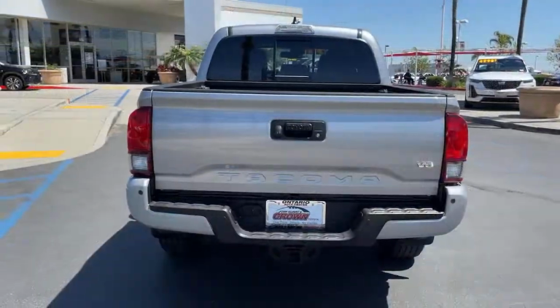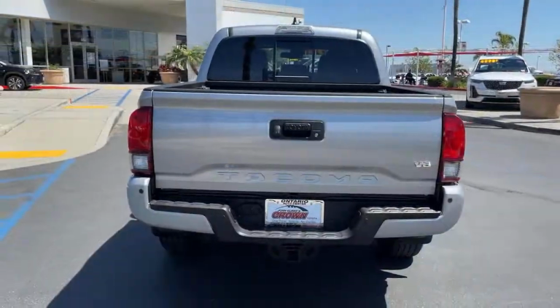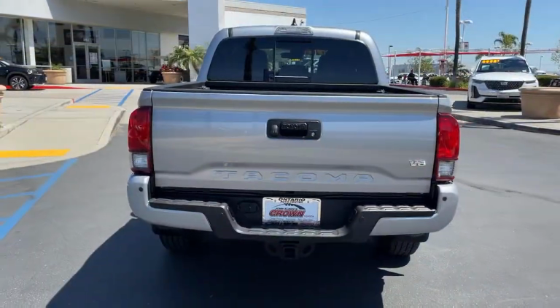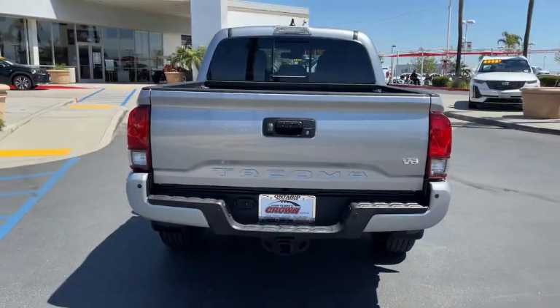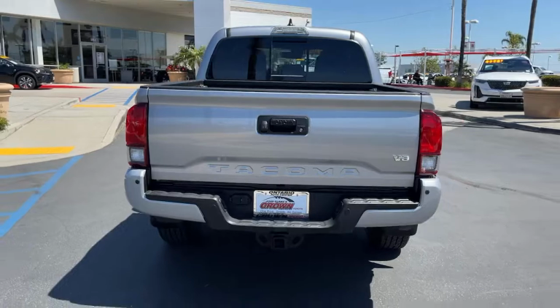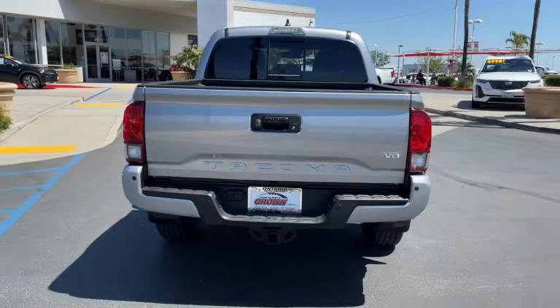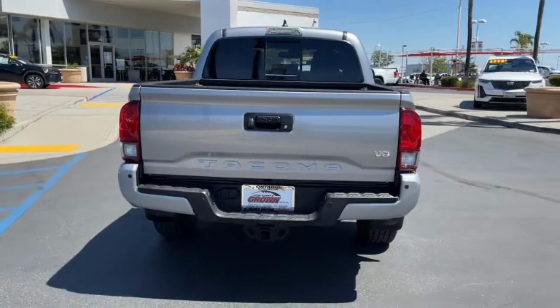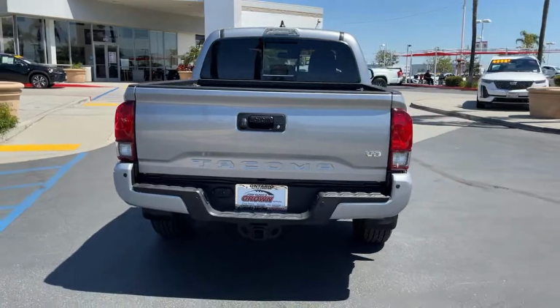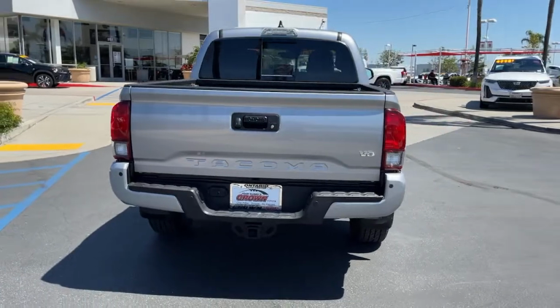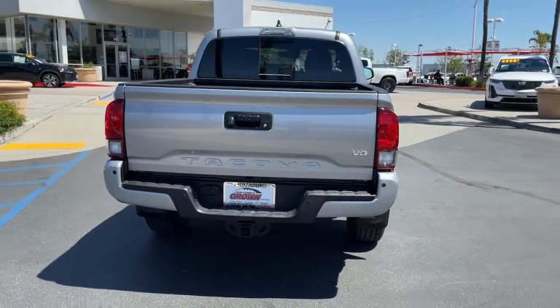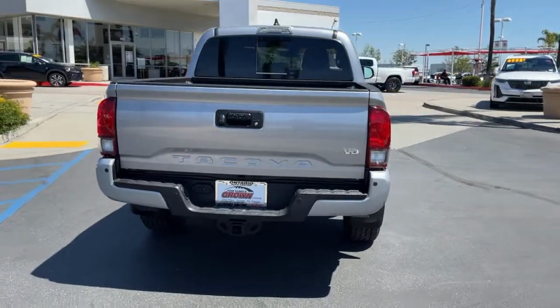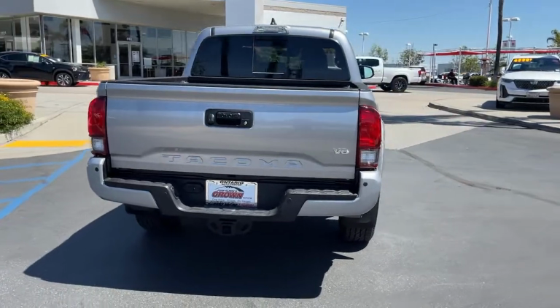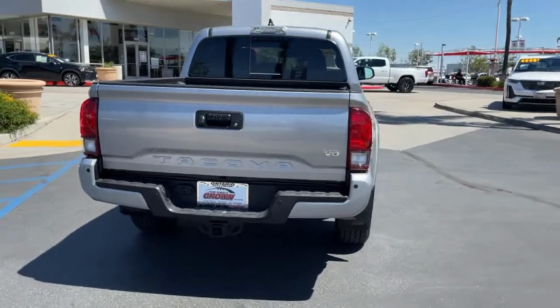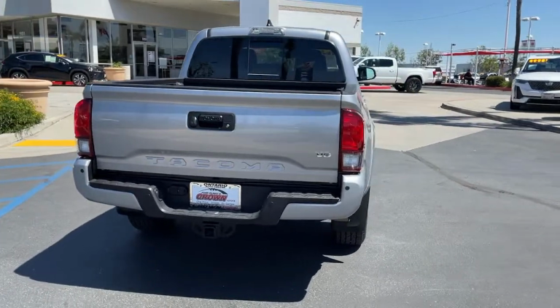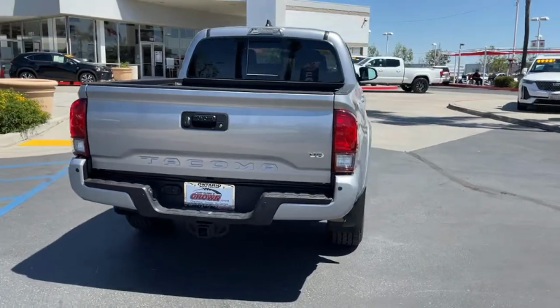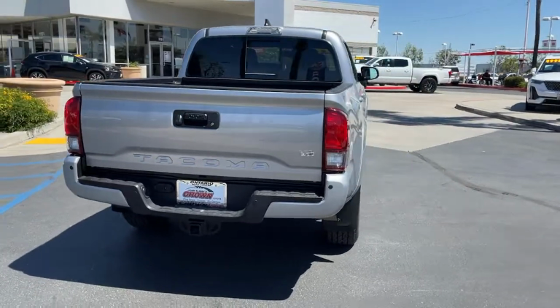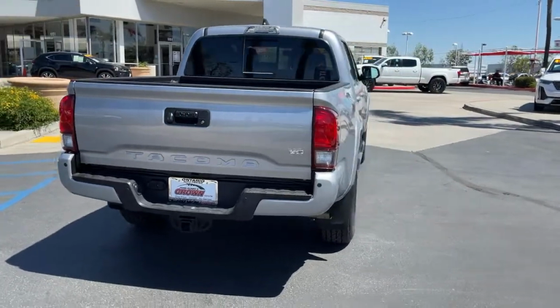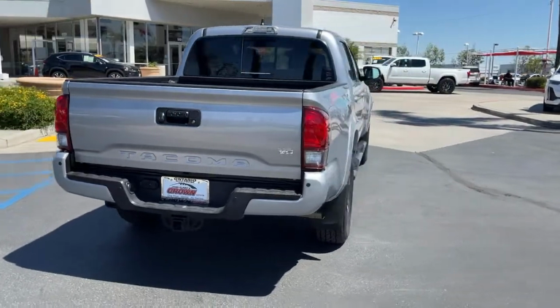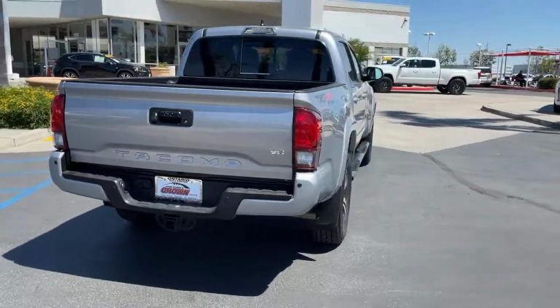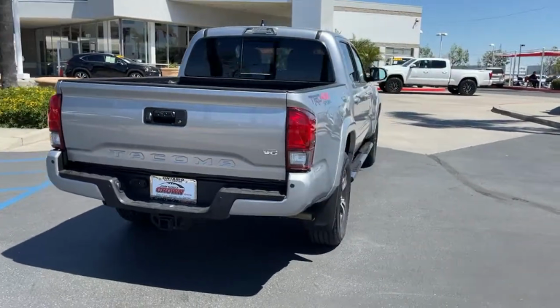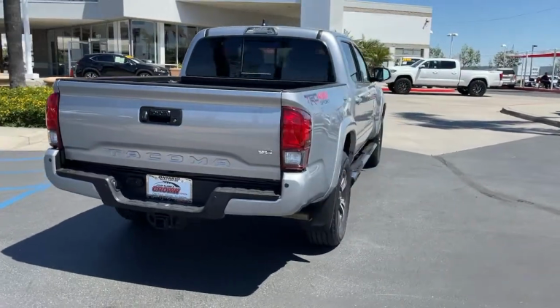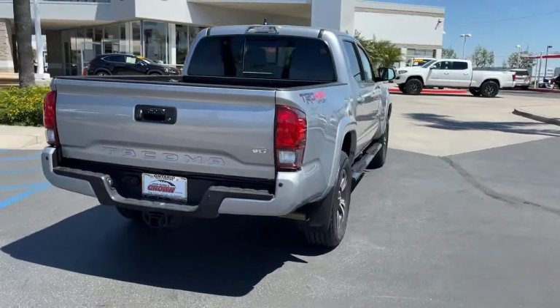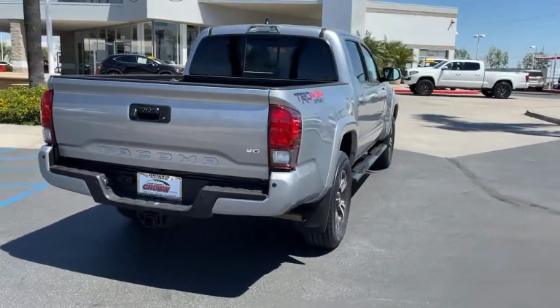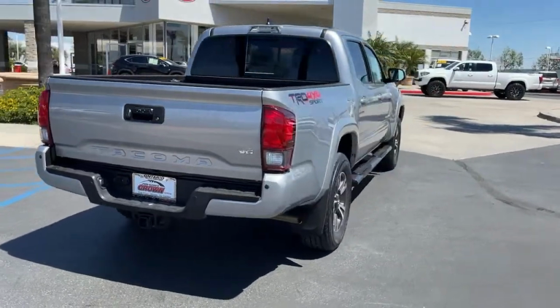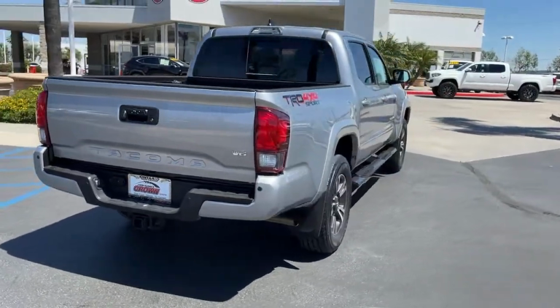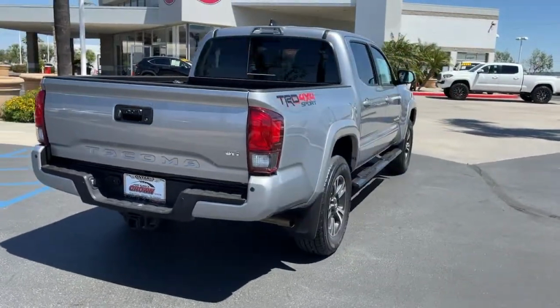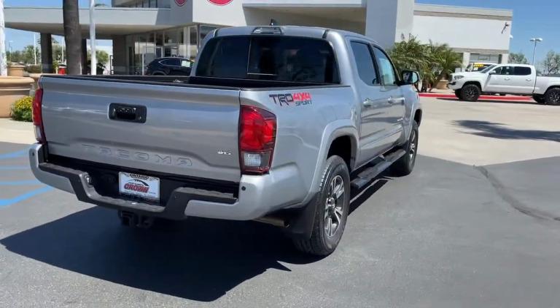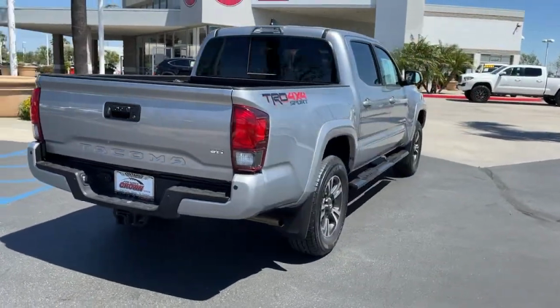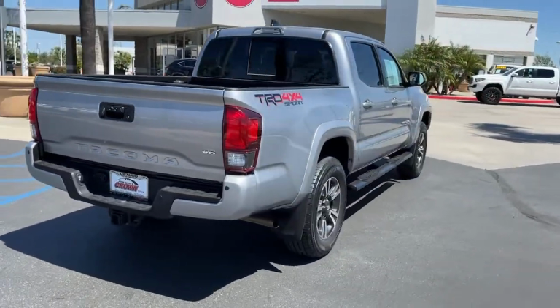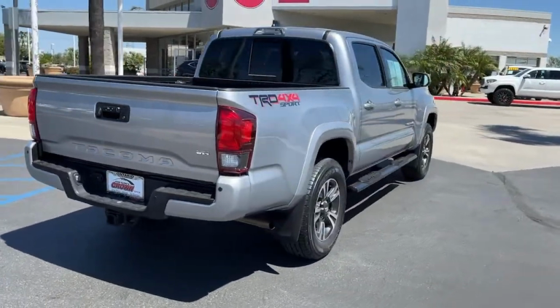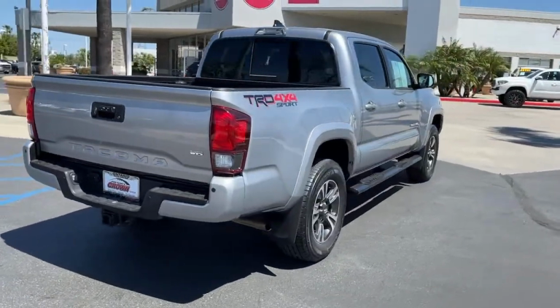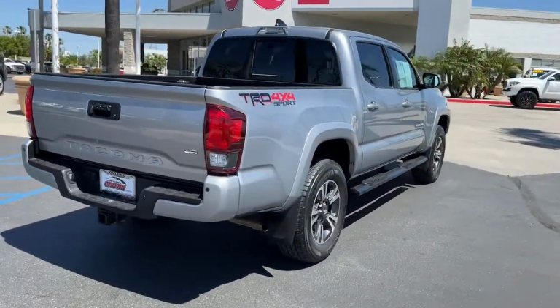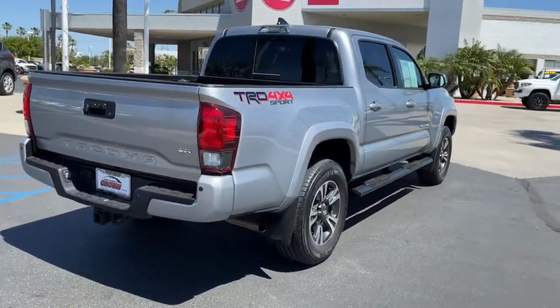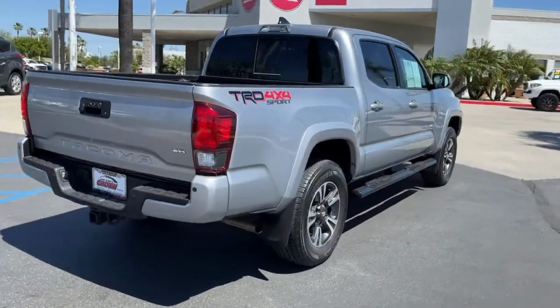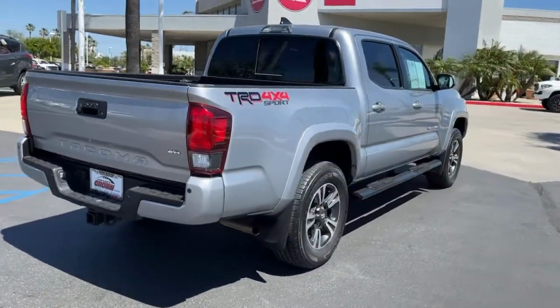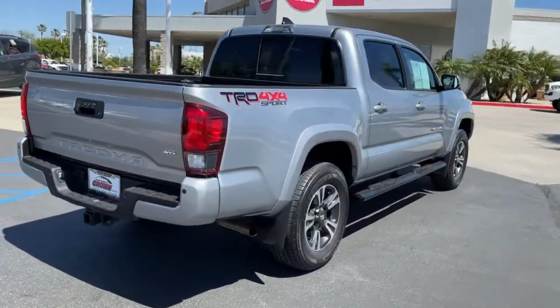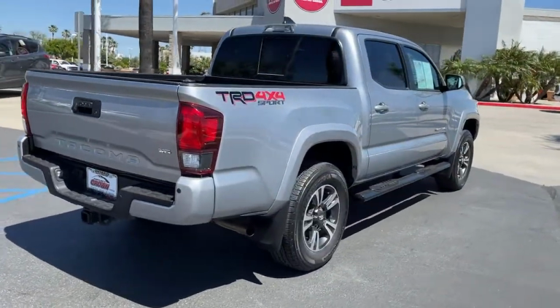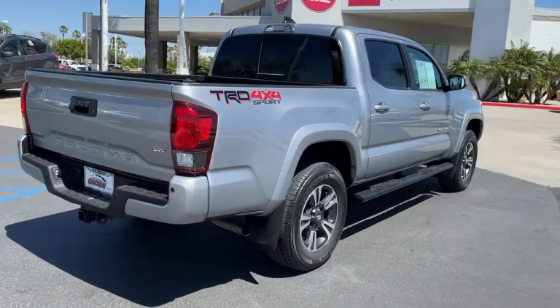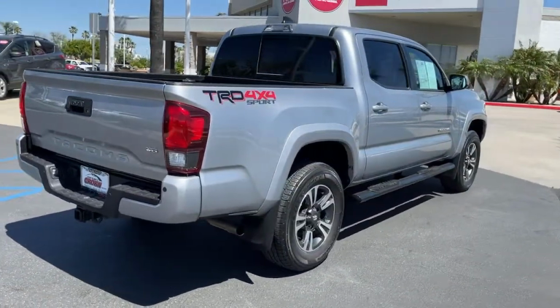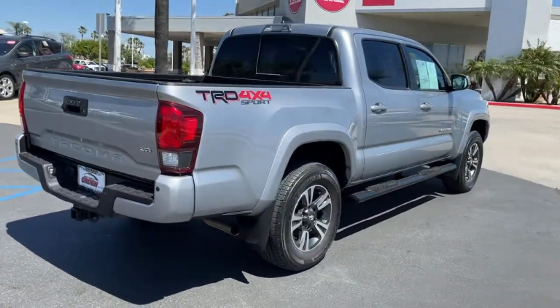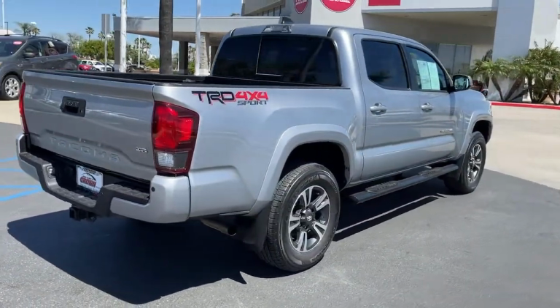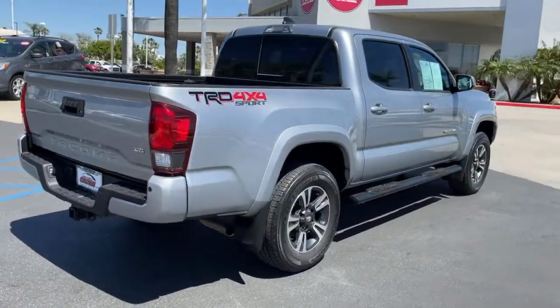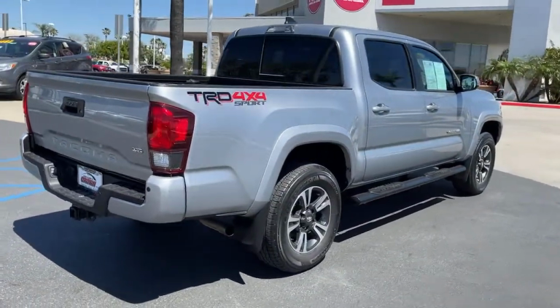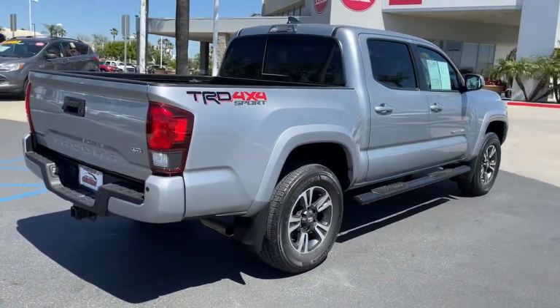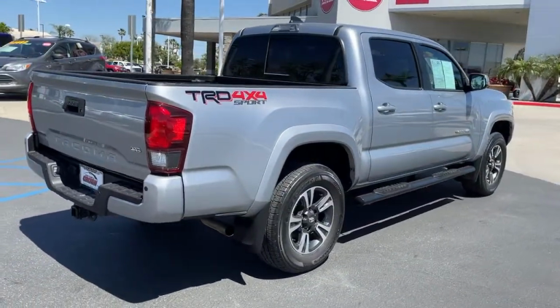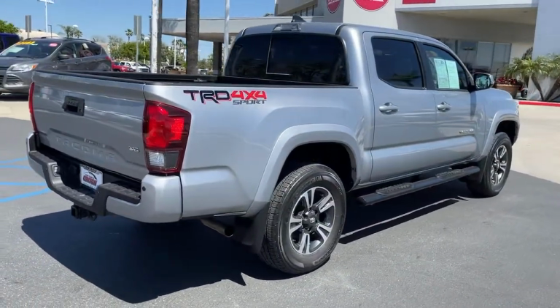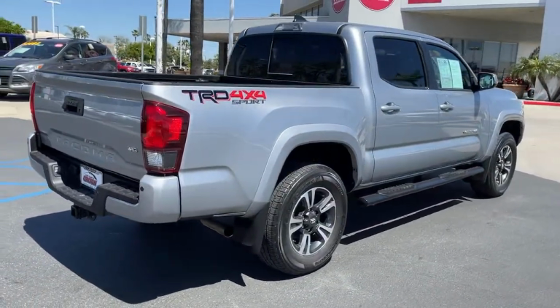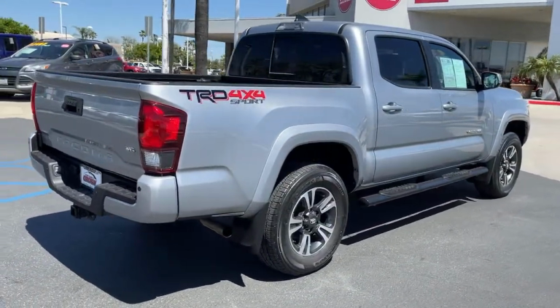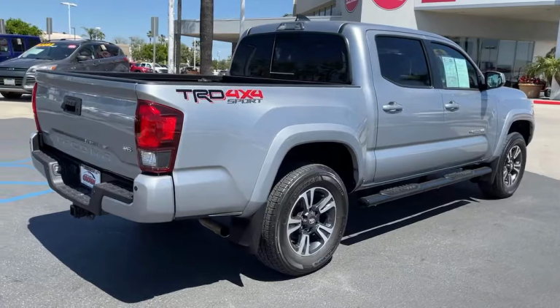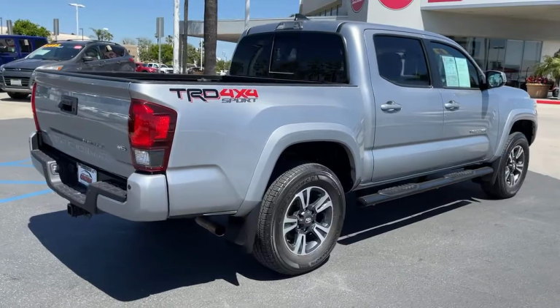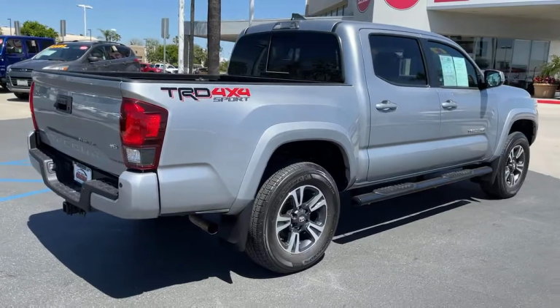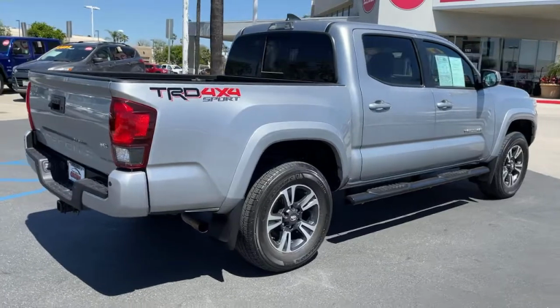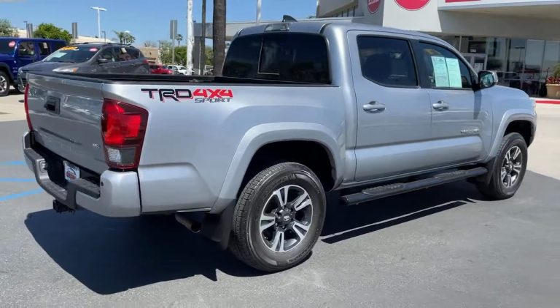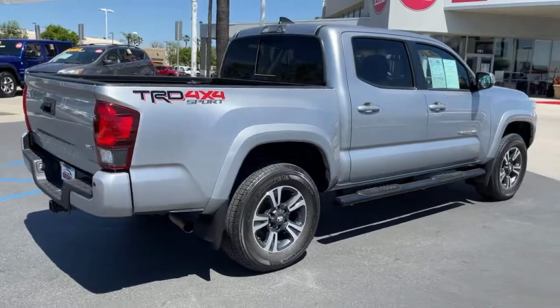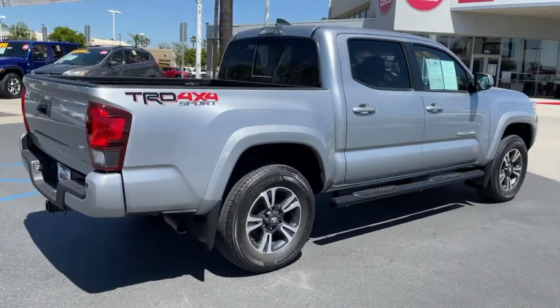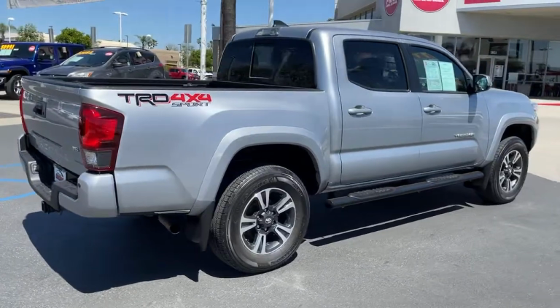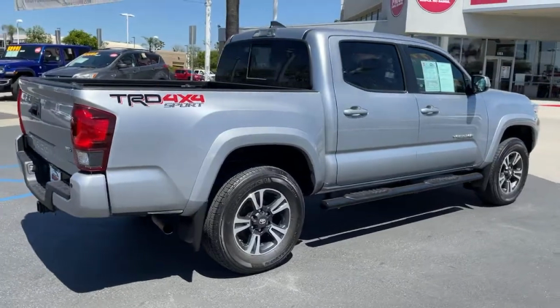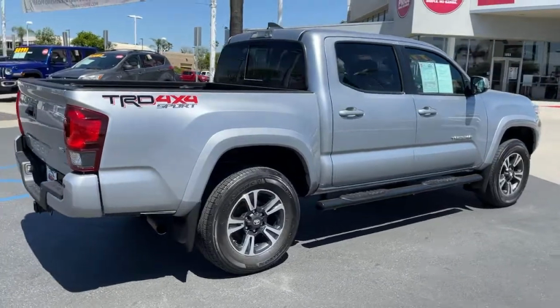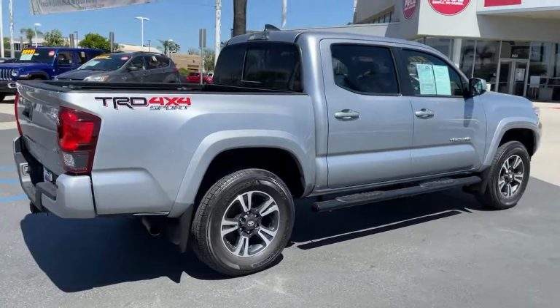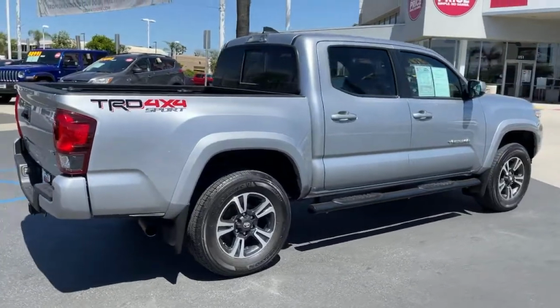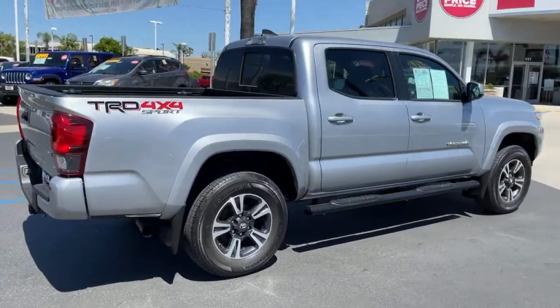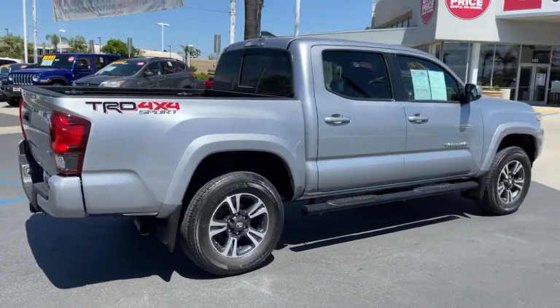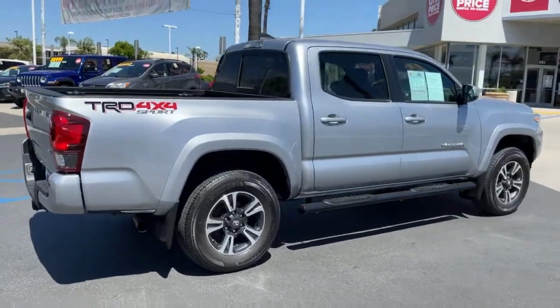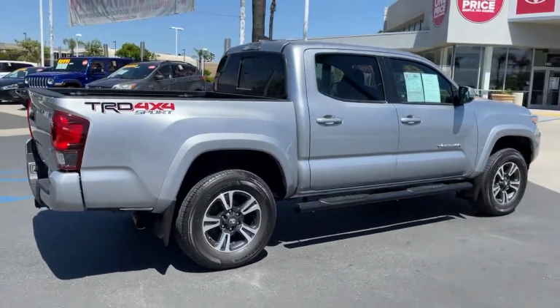Rugged and capable, it's the right choice for your adventurous spirit. These are just some of the great options this vehicle comes with.